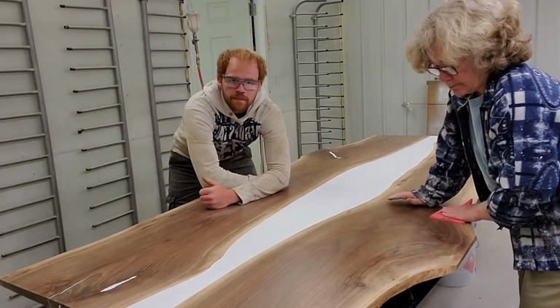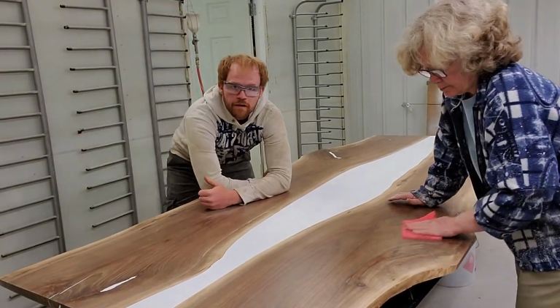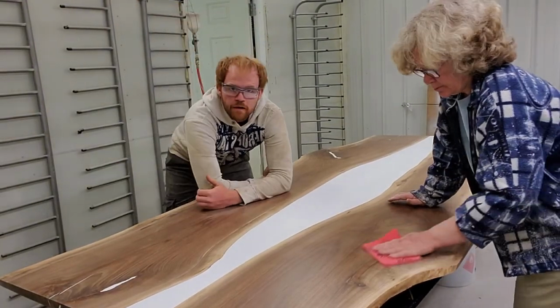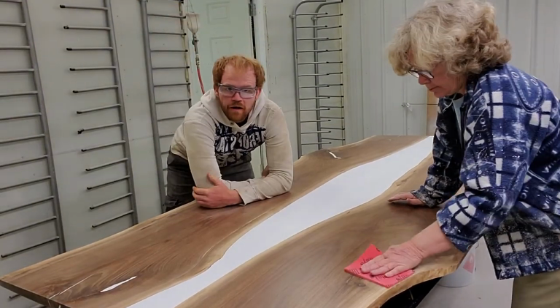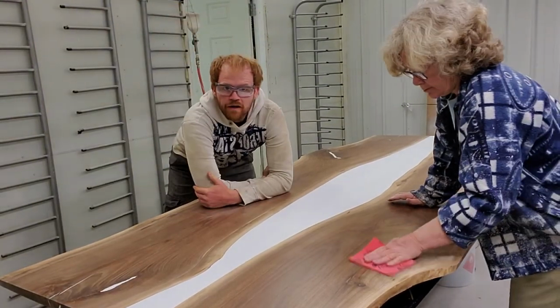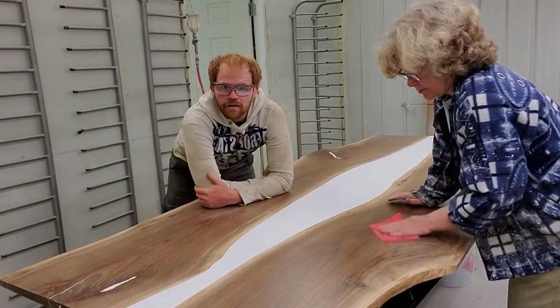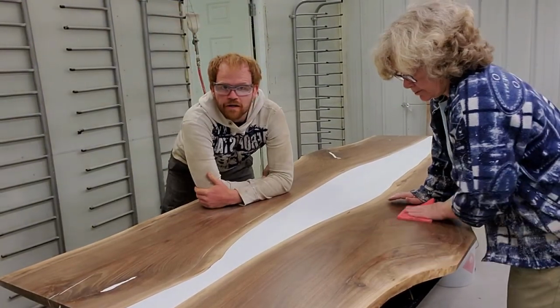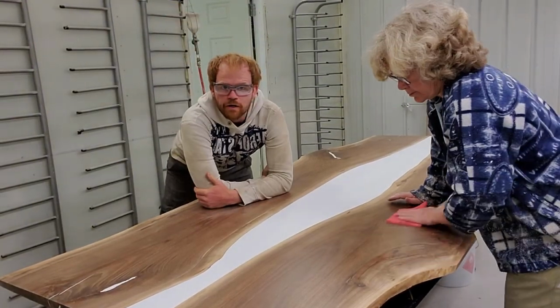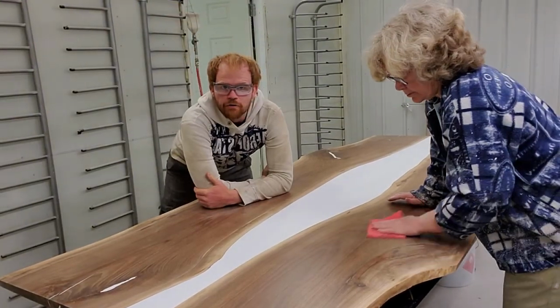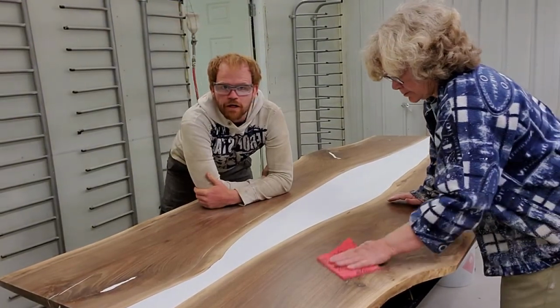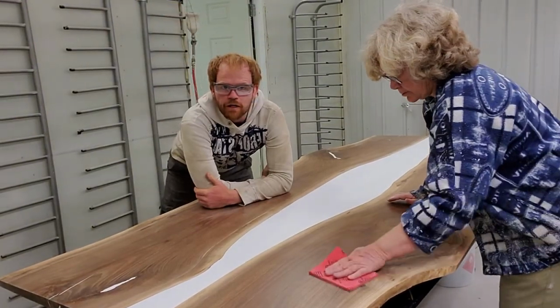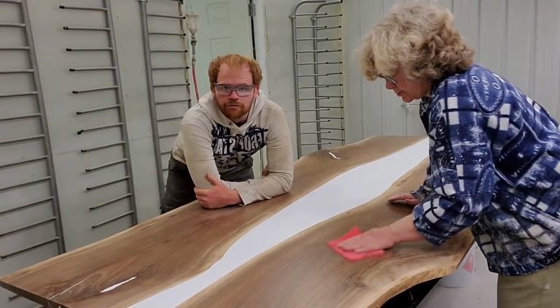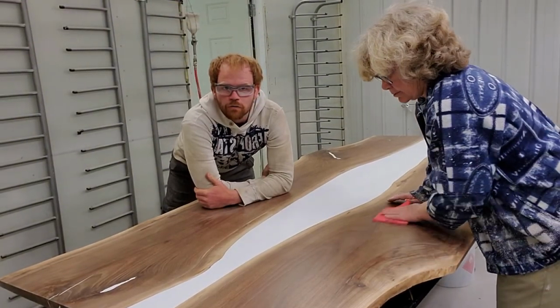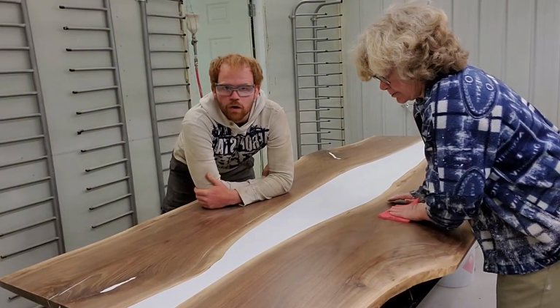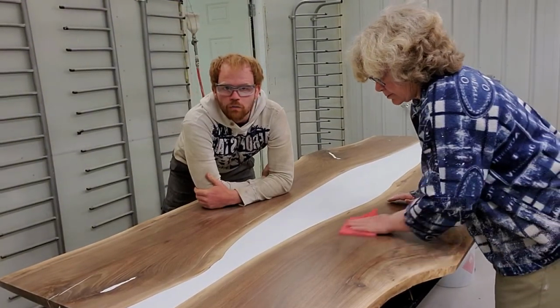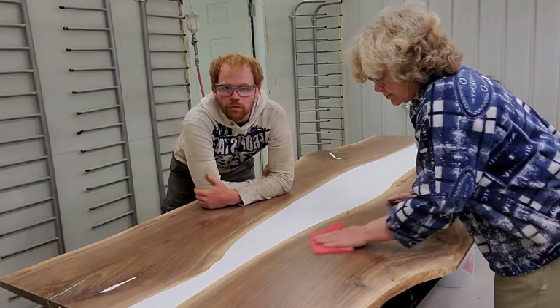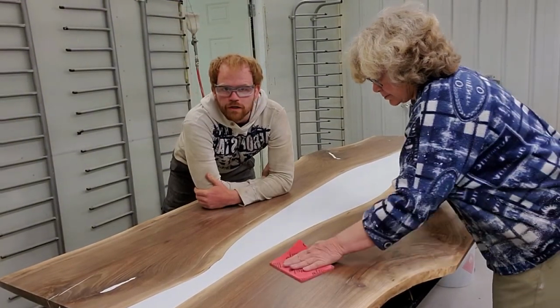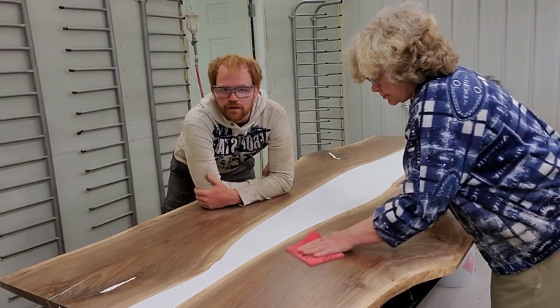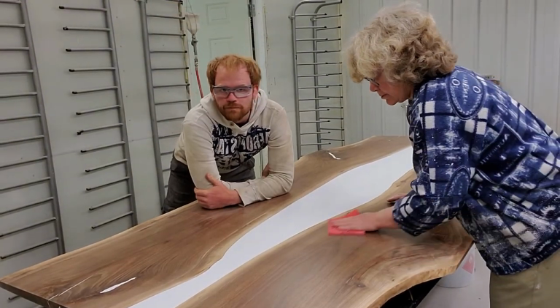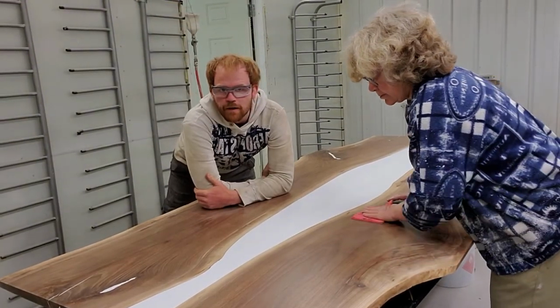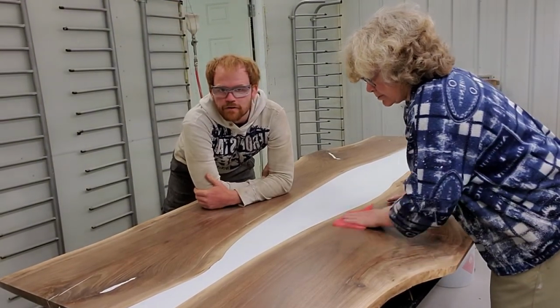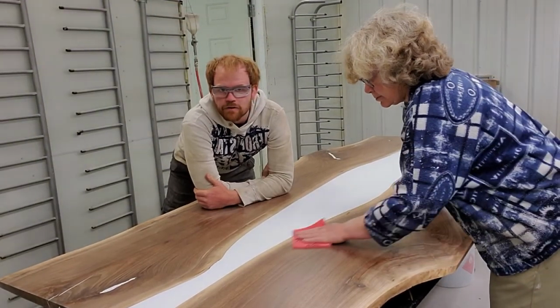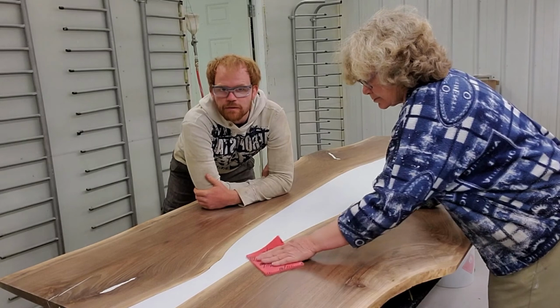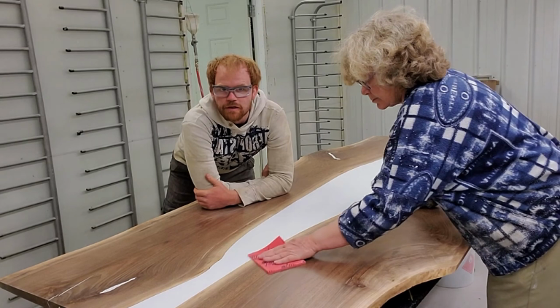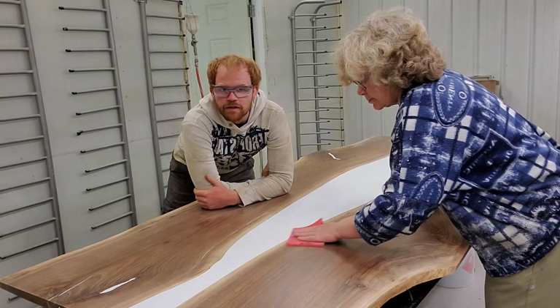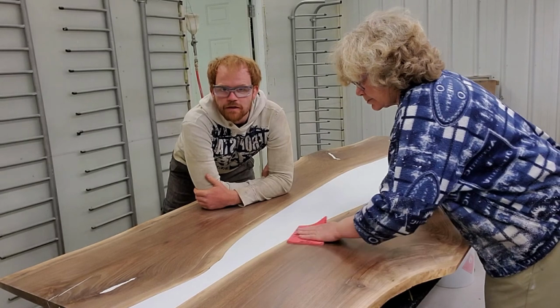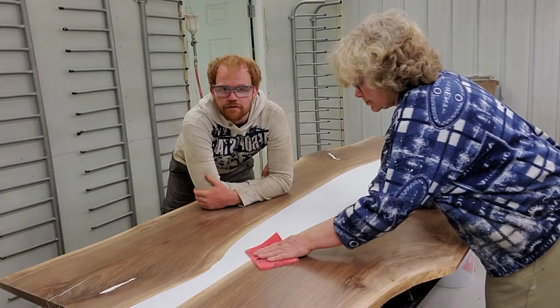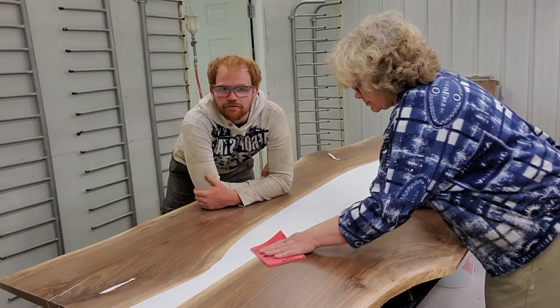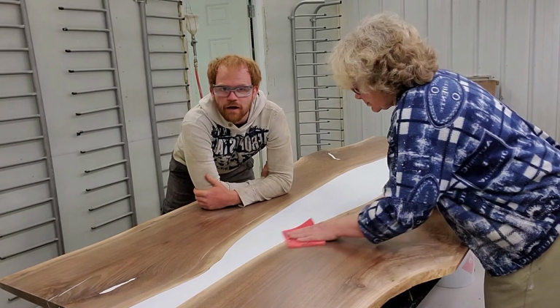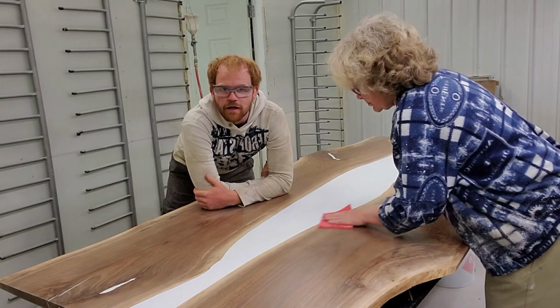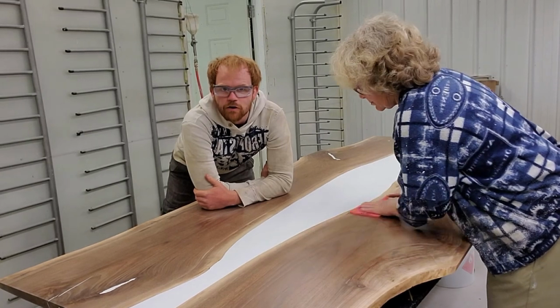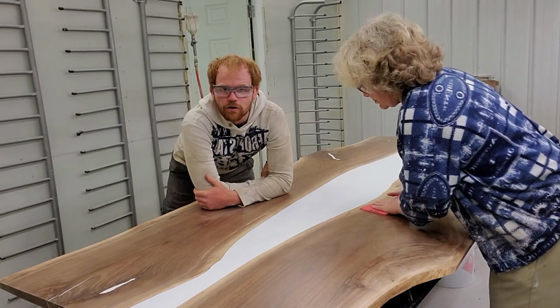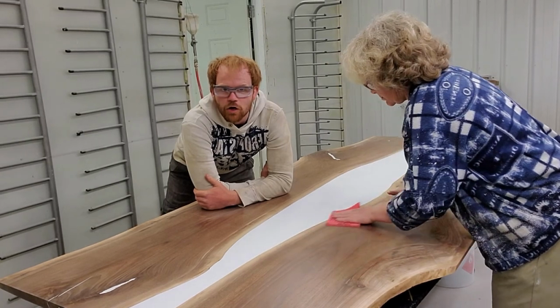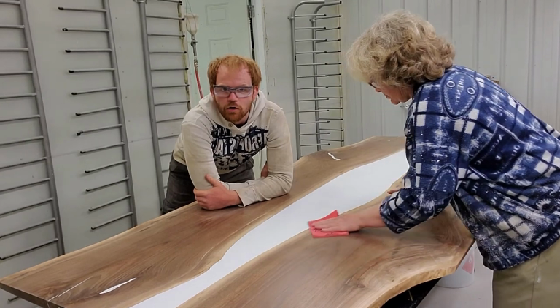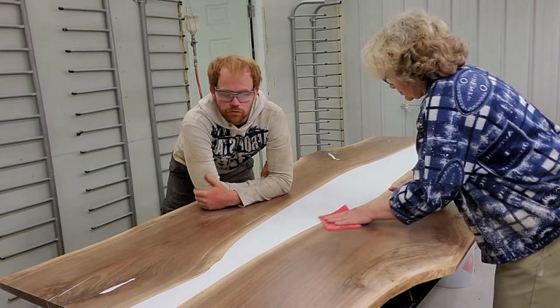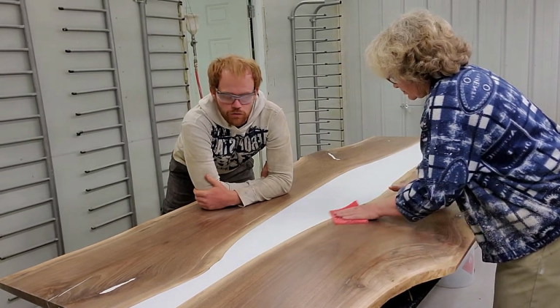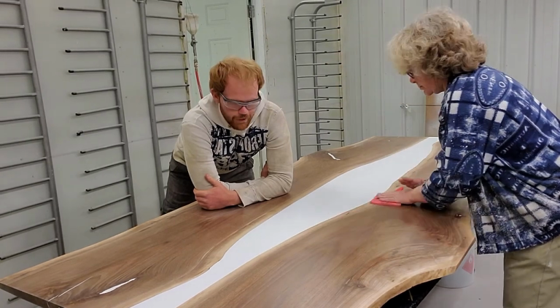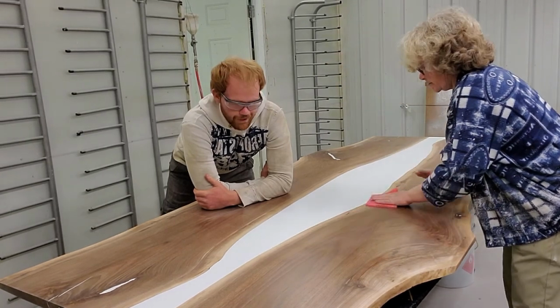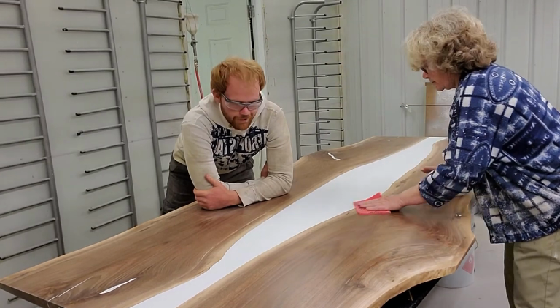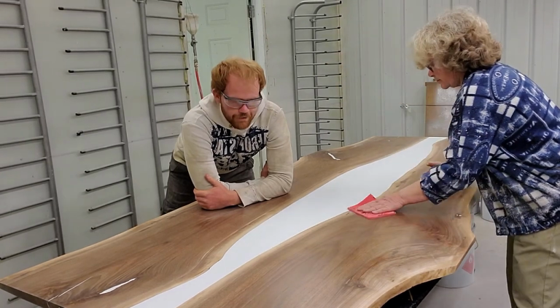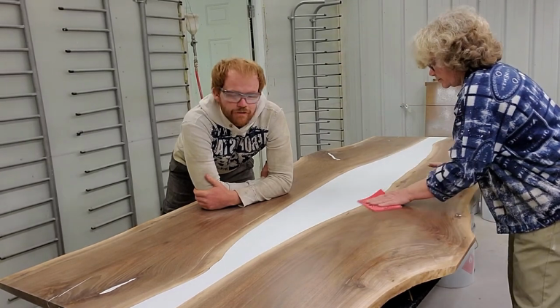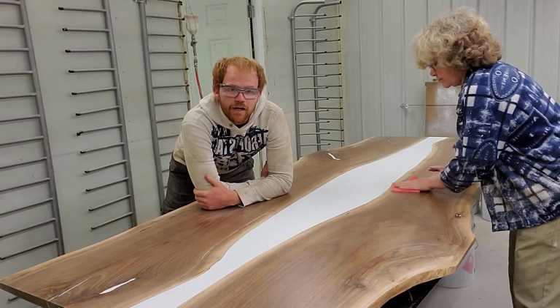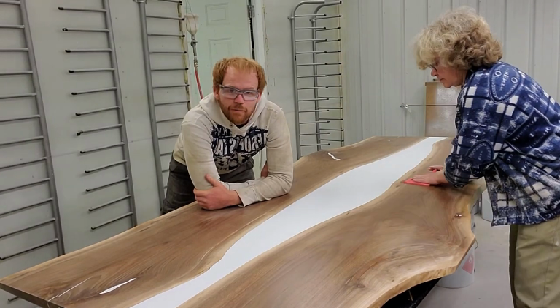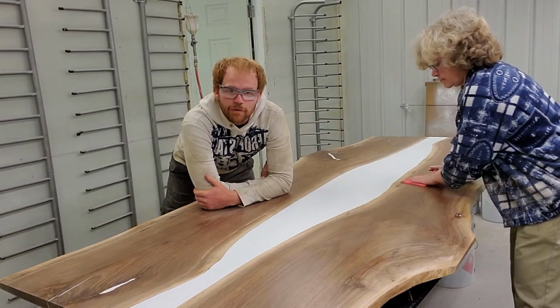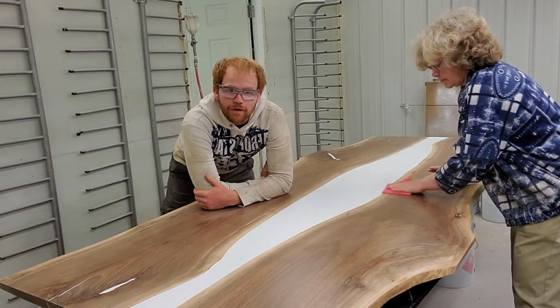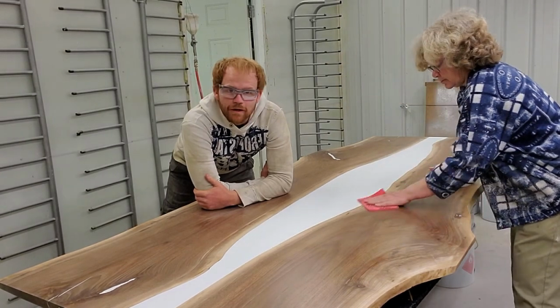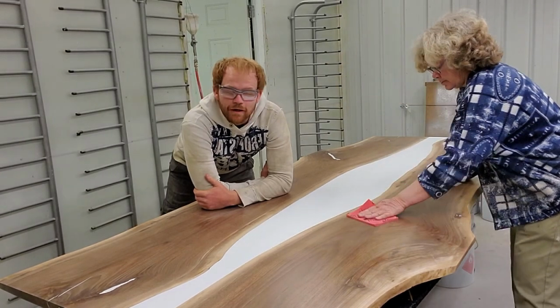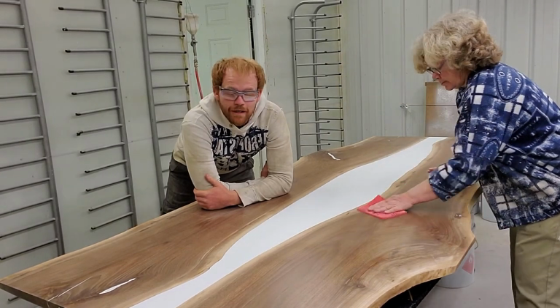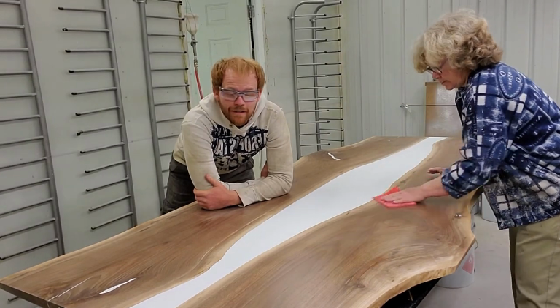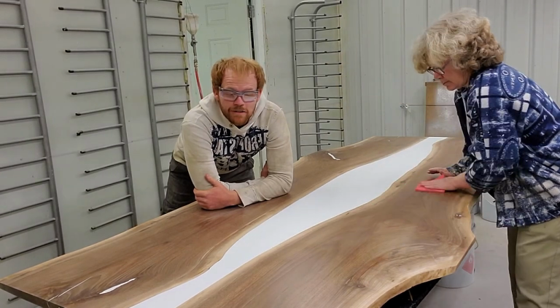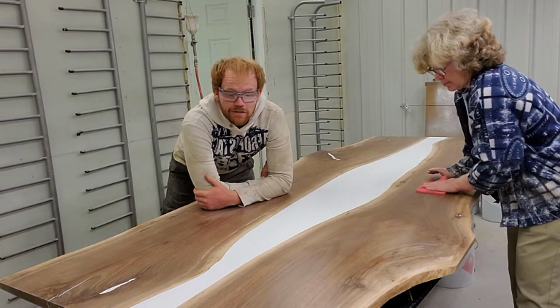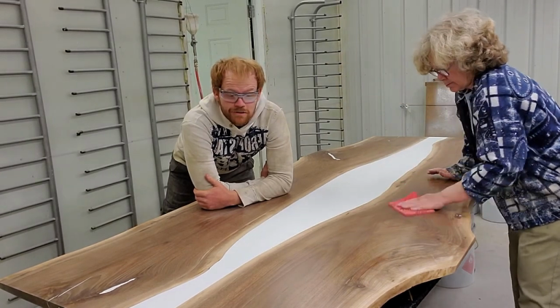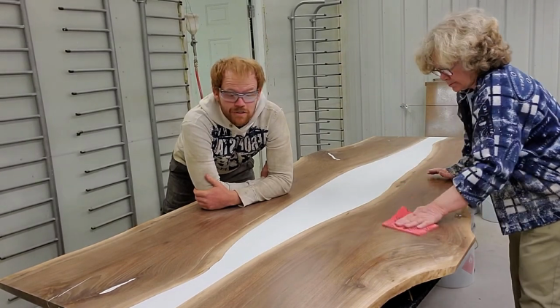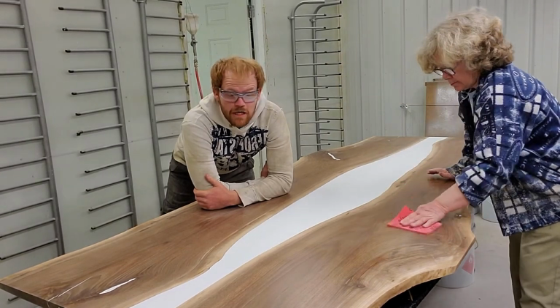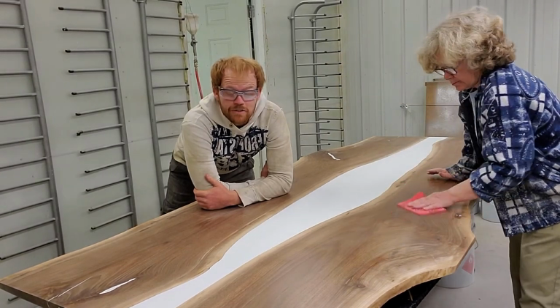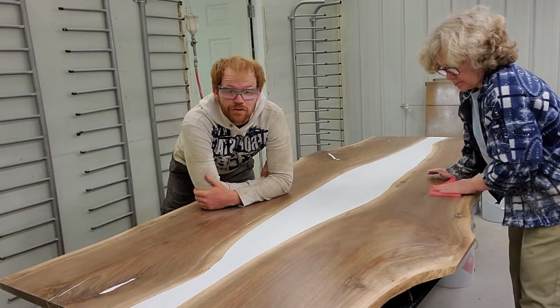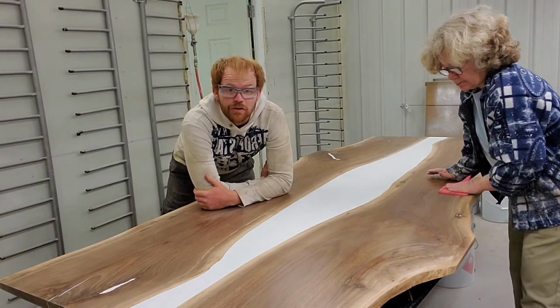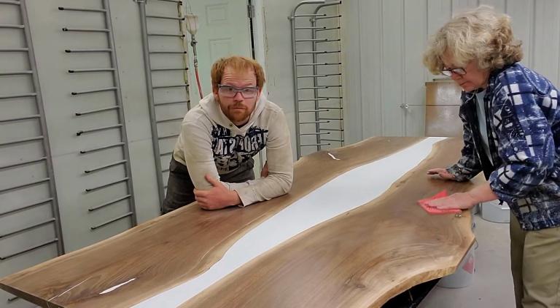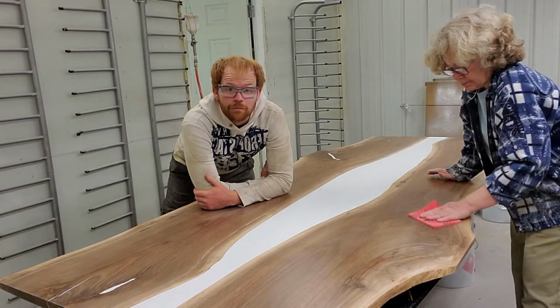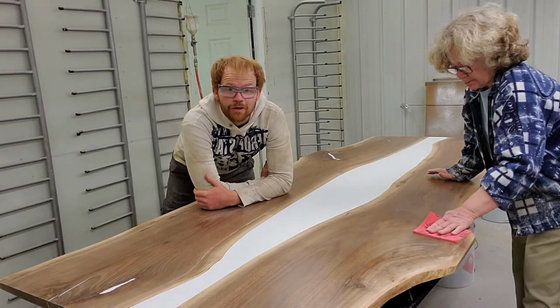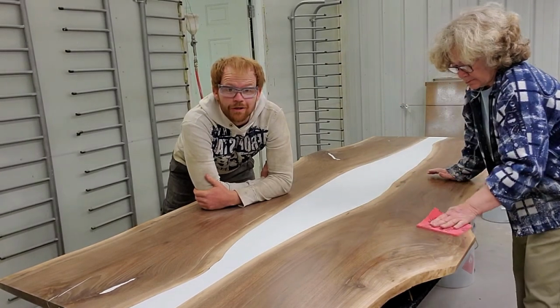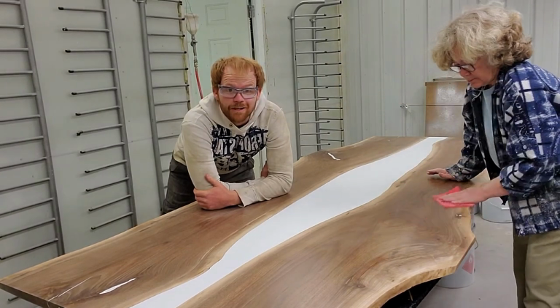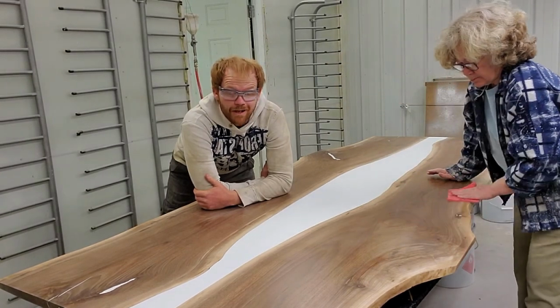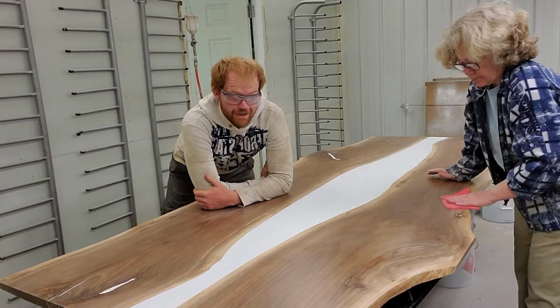I'm getting ready for what we expect to be the final coat on the table here, and it's looking pretty nice.